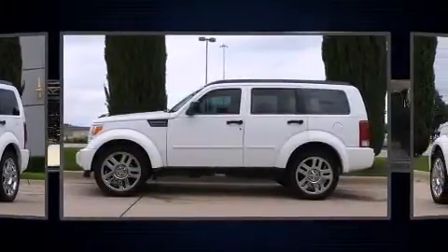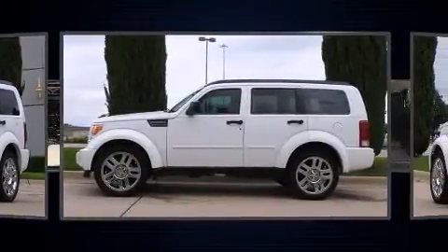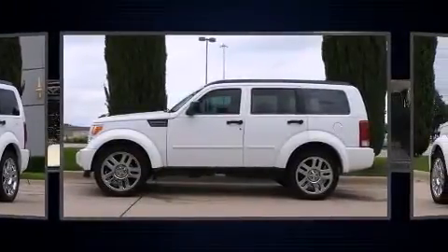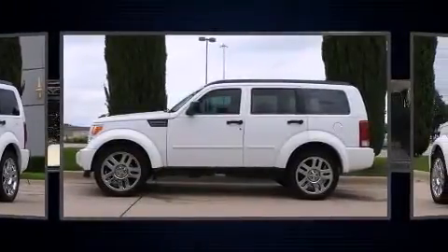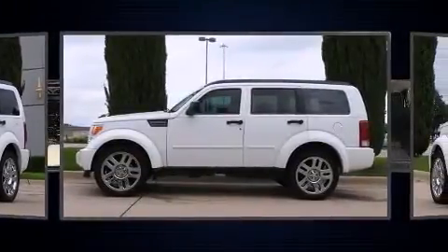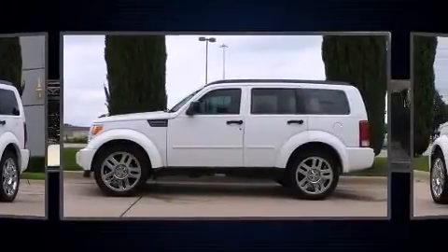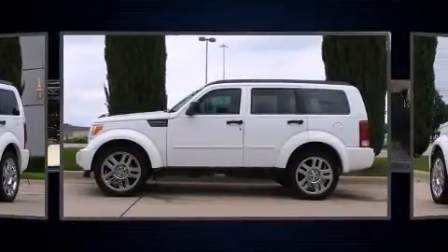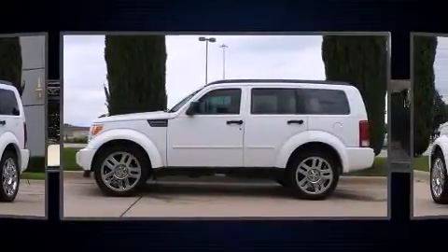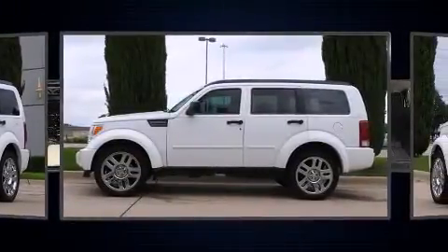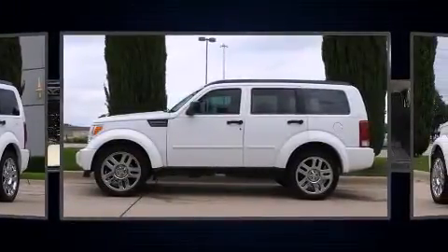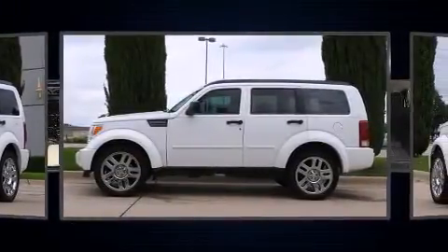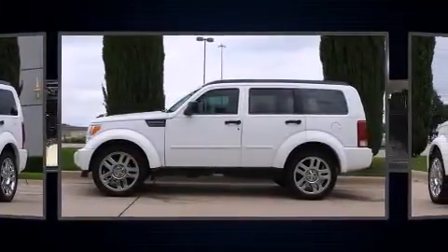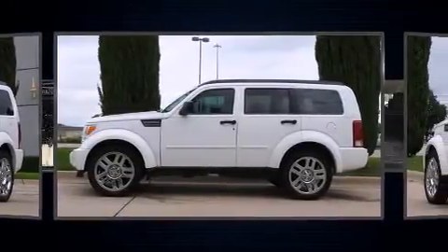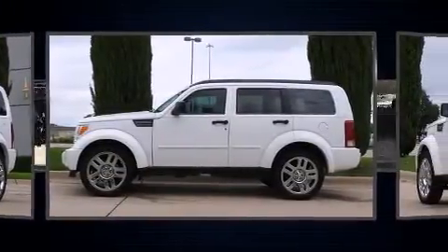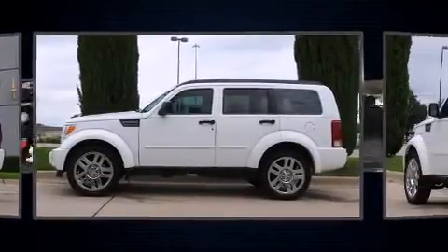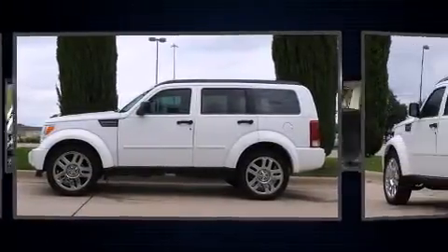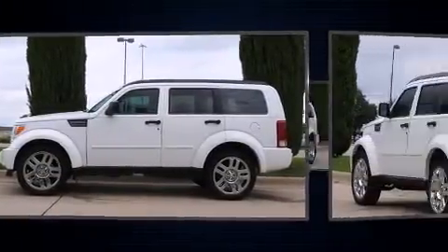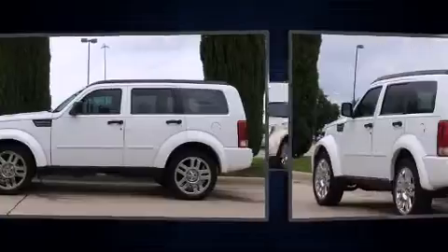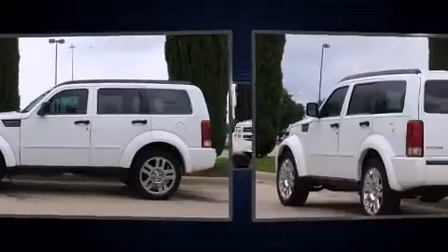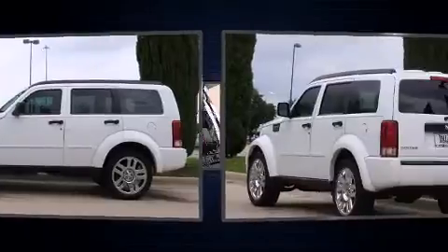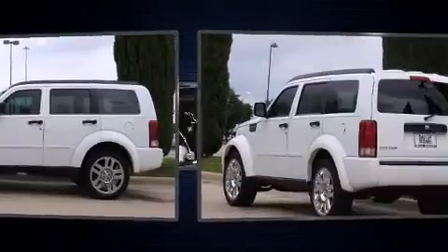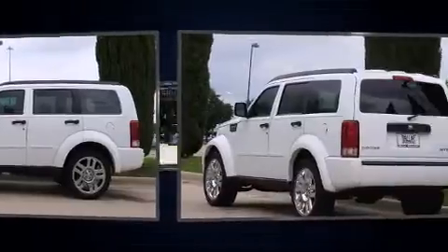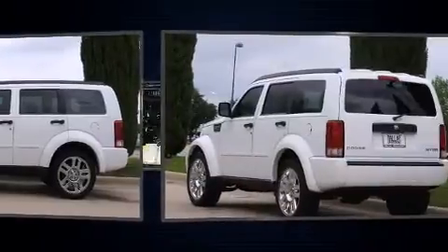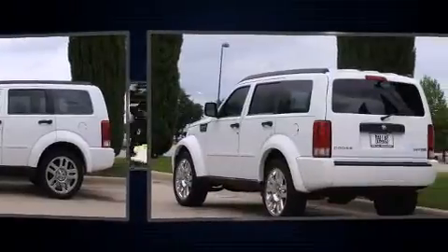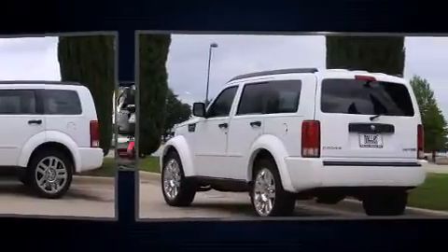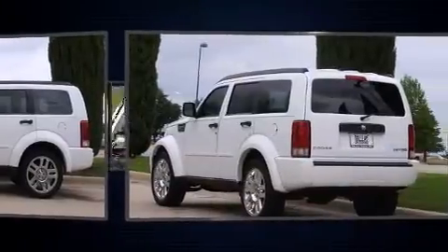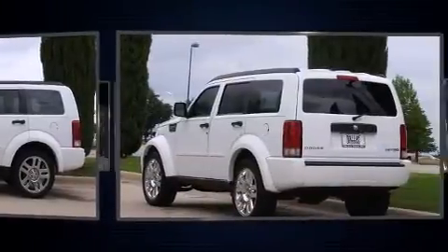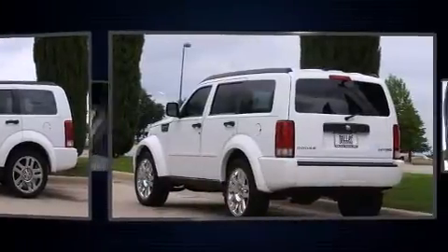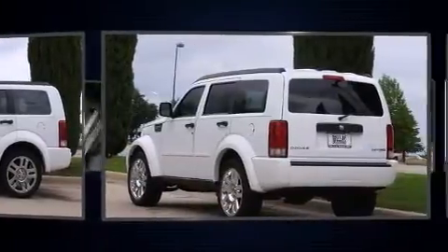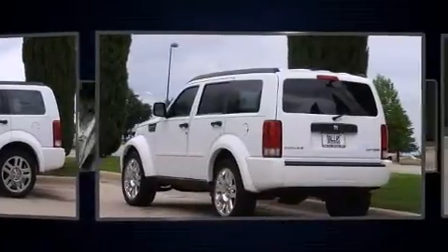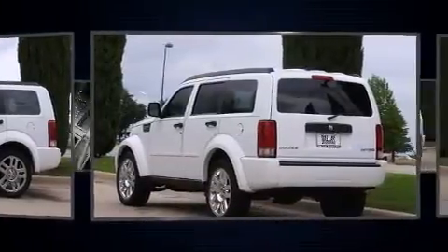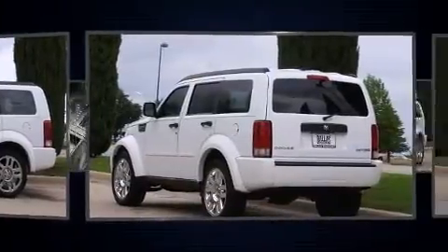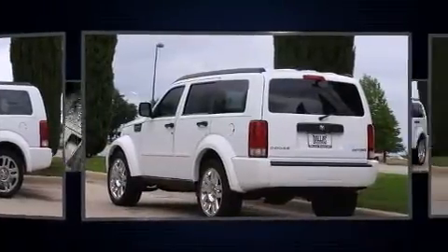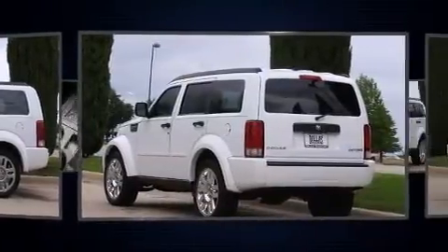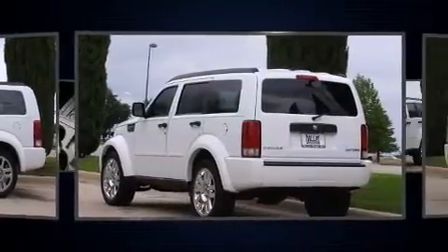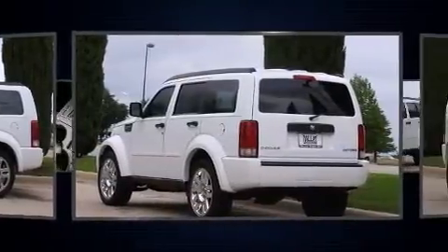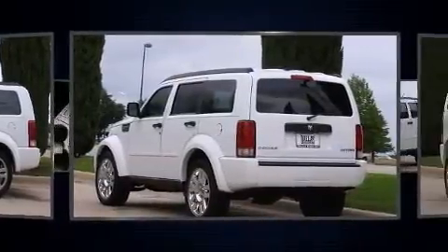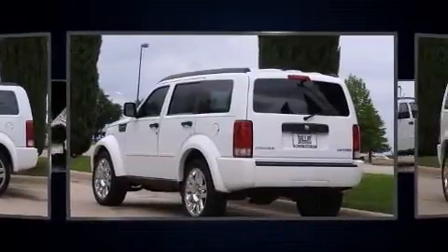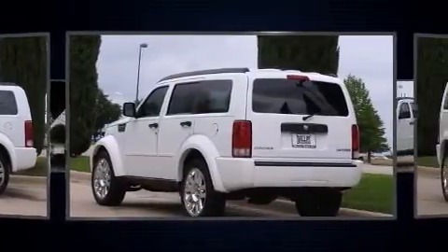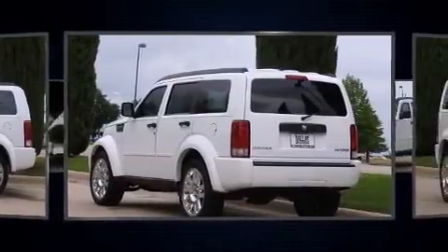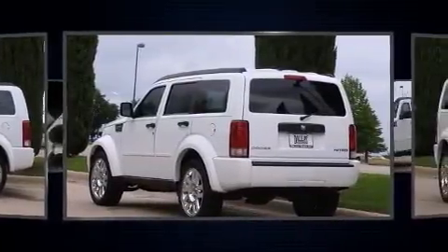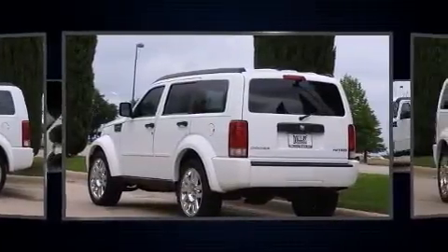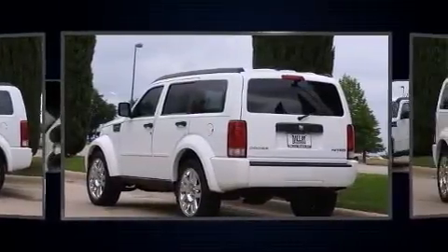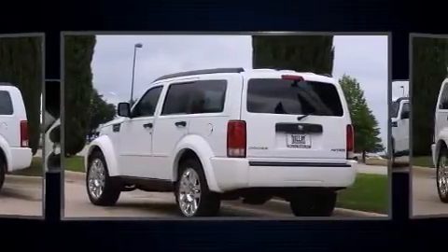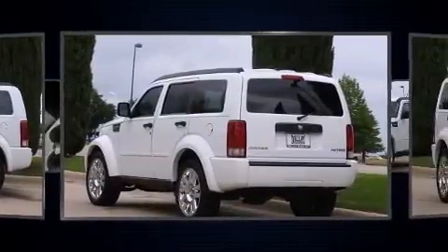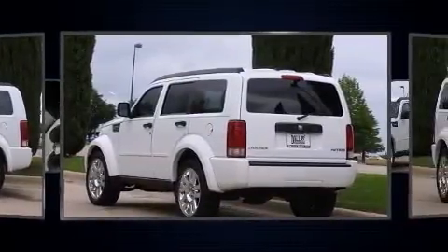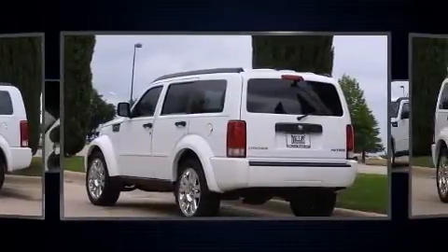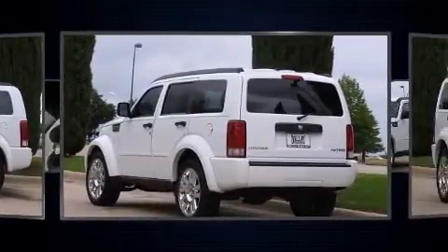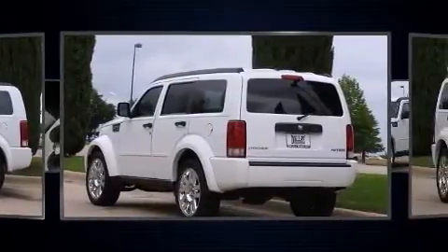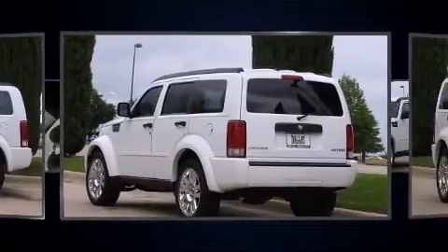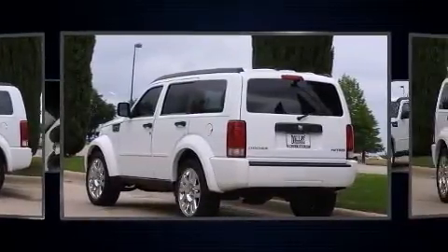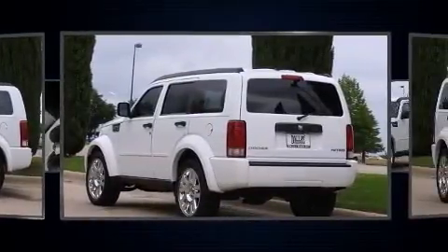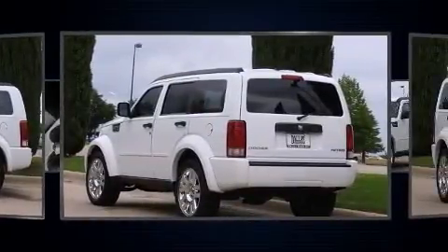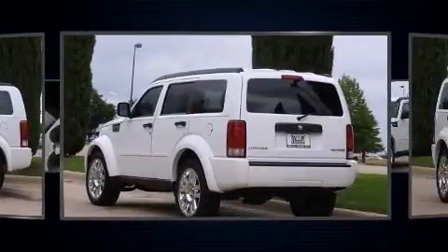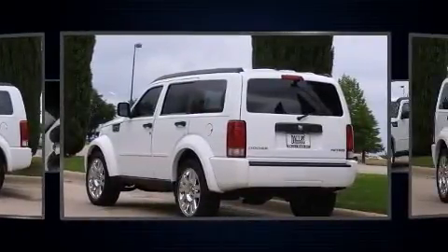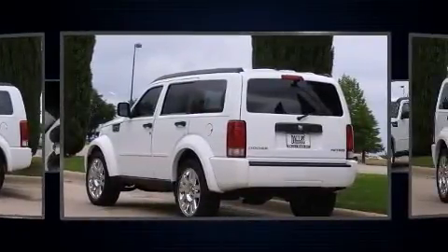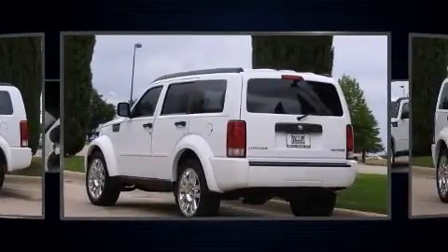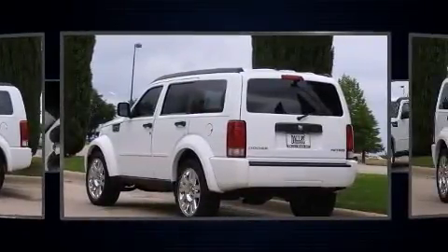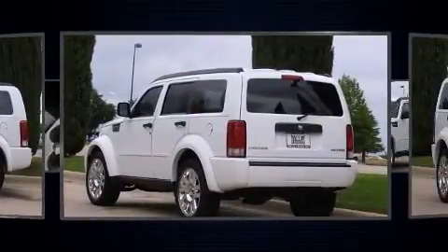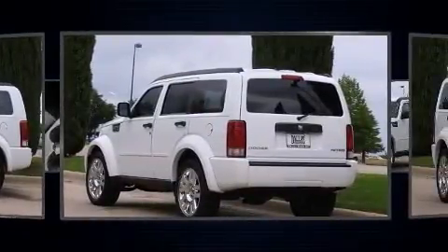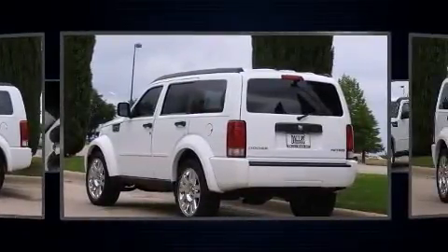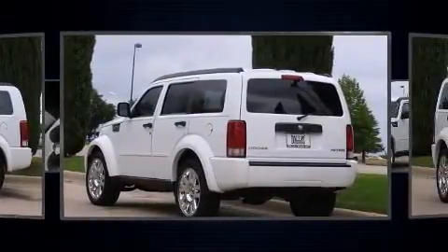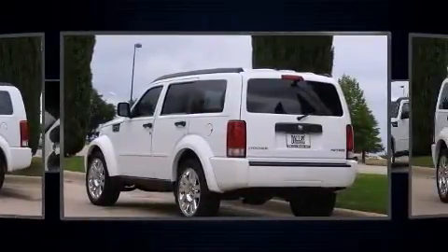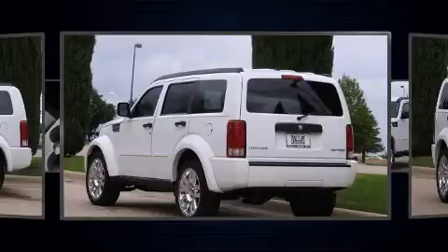Top features include front fog lights, a tachometer, an automatic dimming rear-view mirror, and a split-folding rear seat.